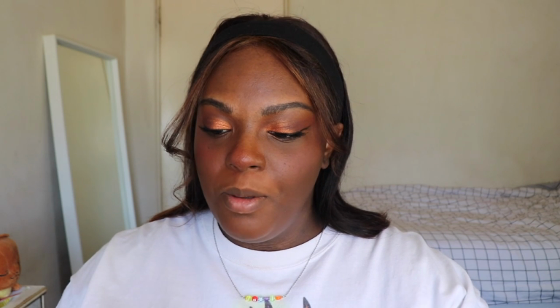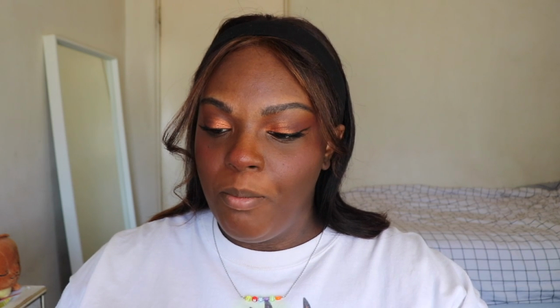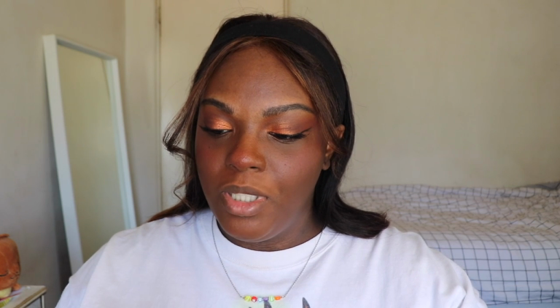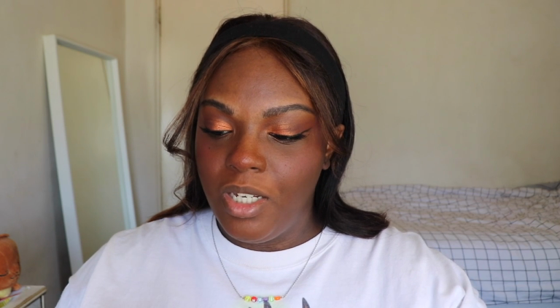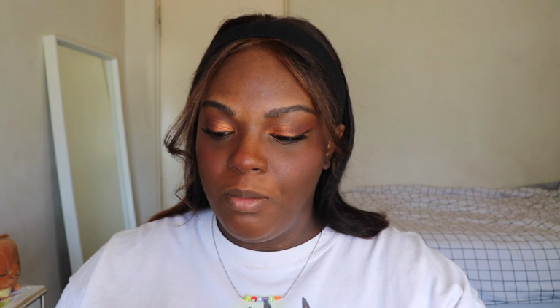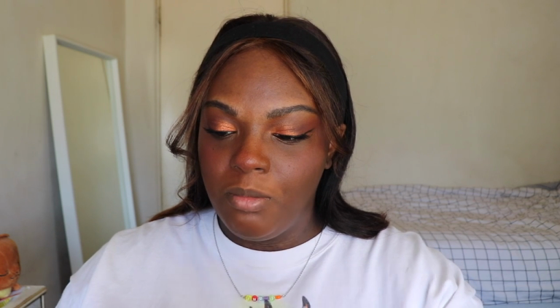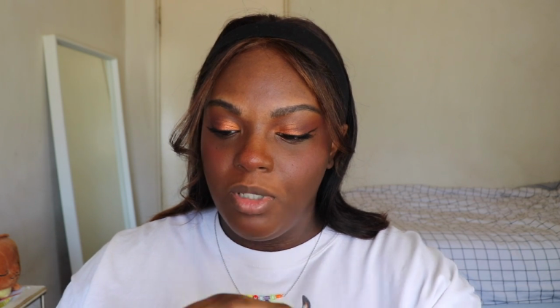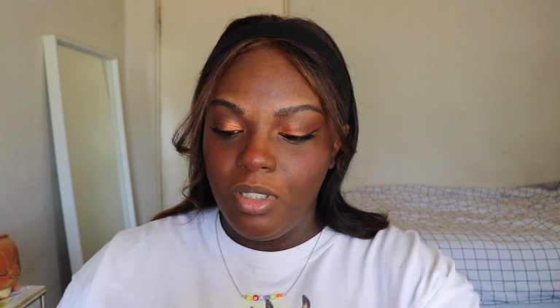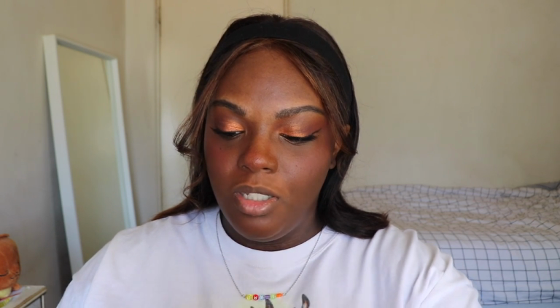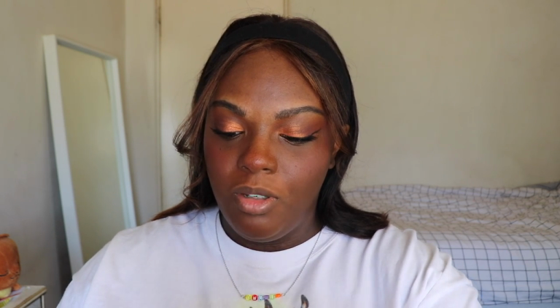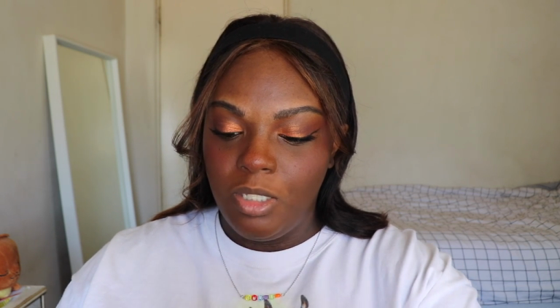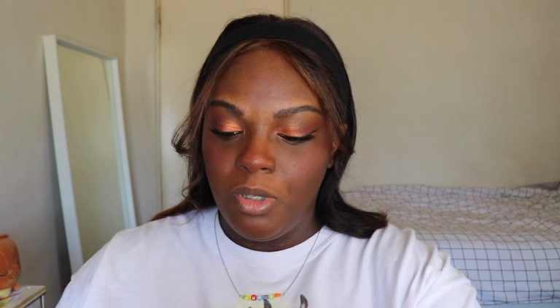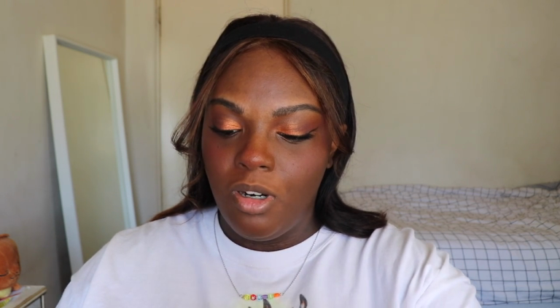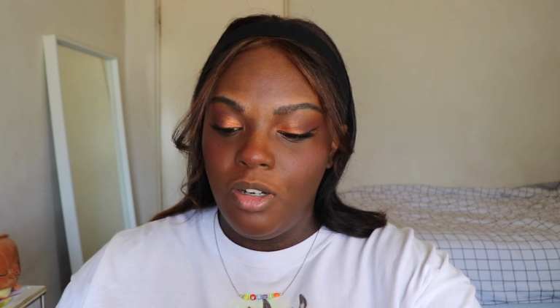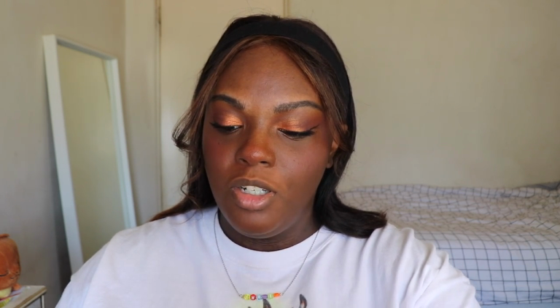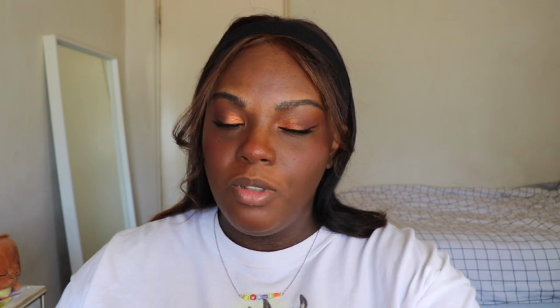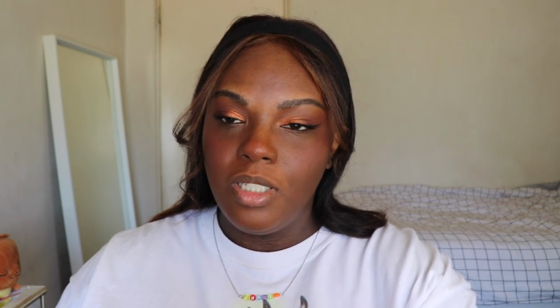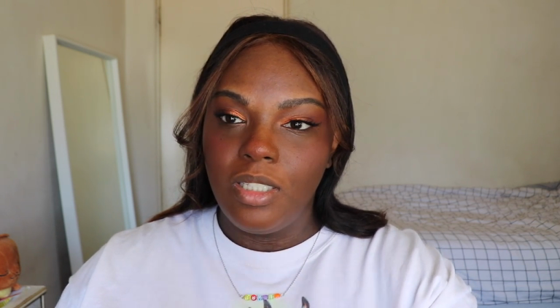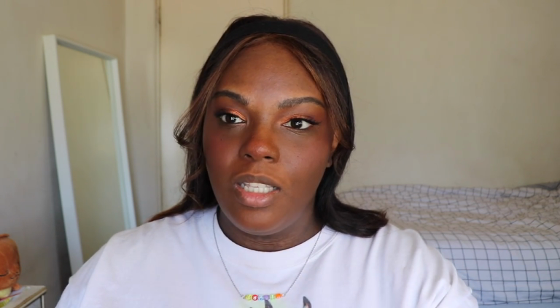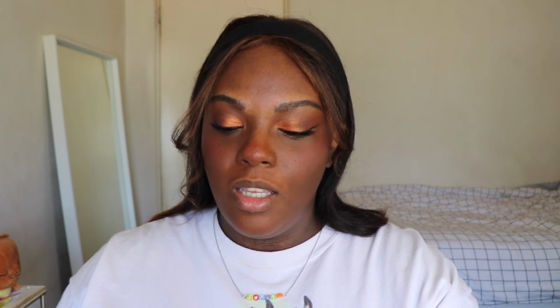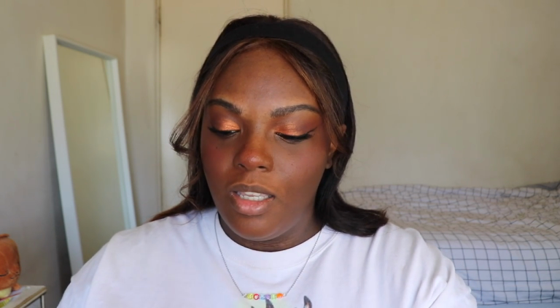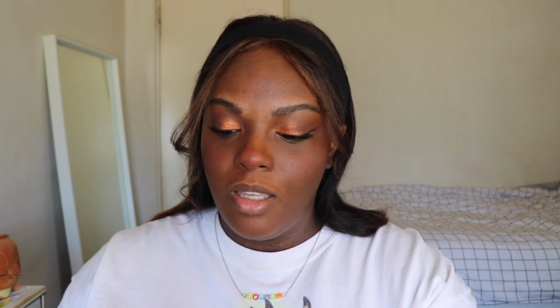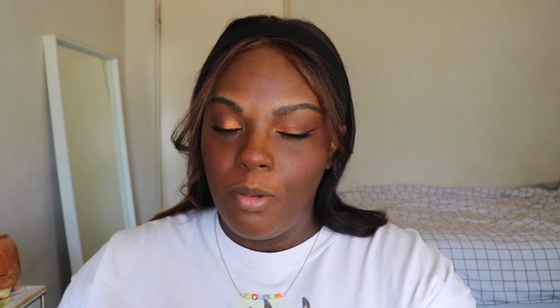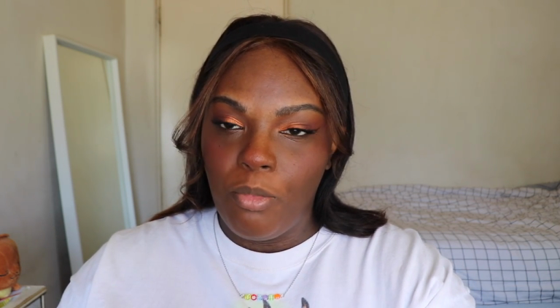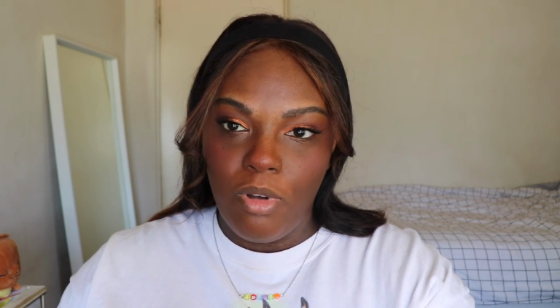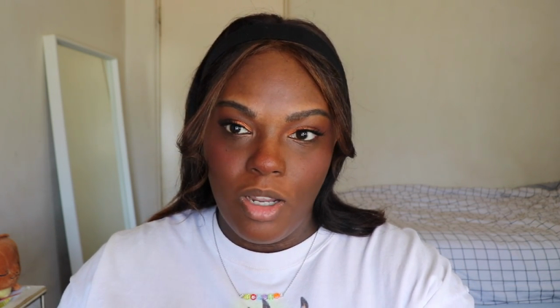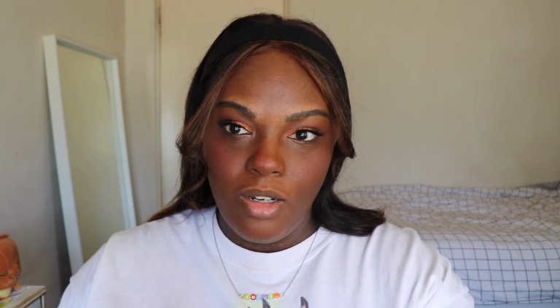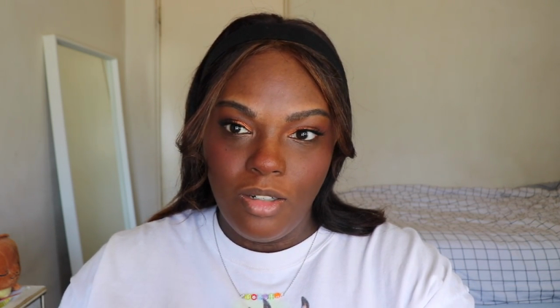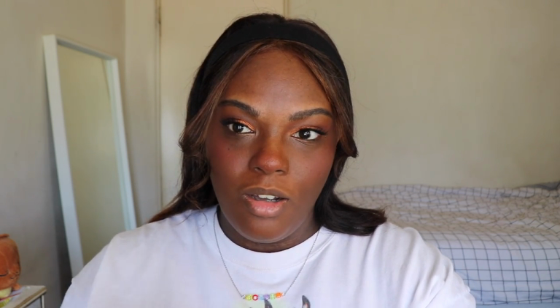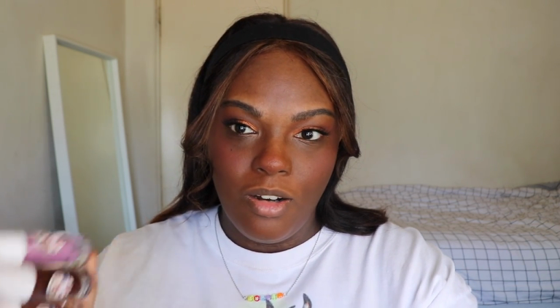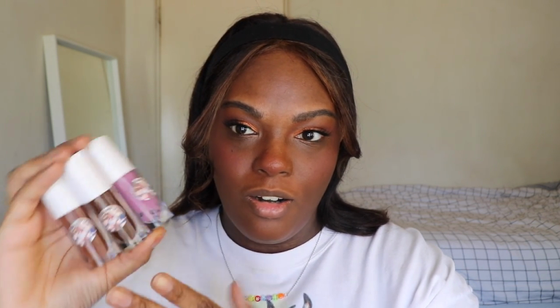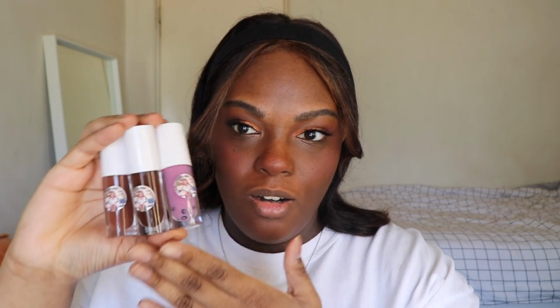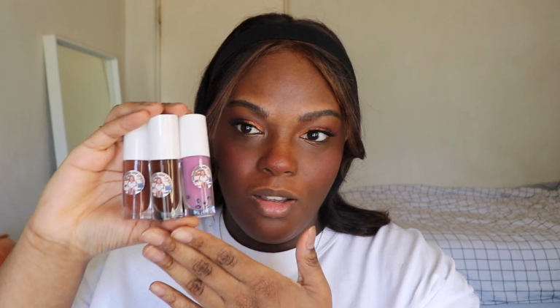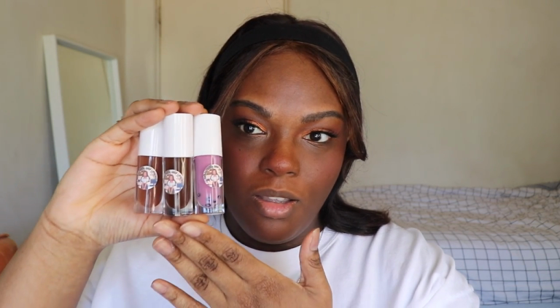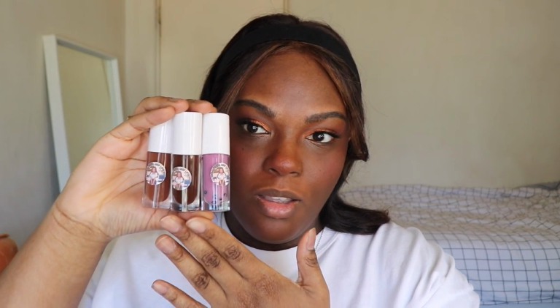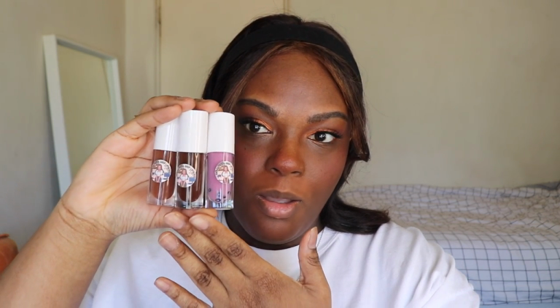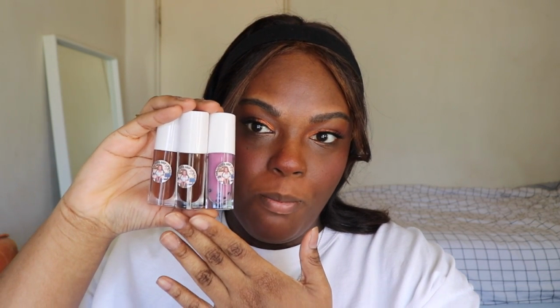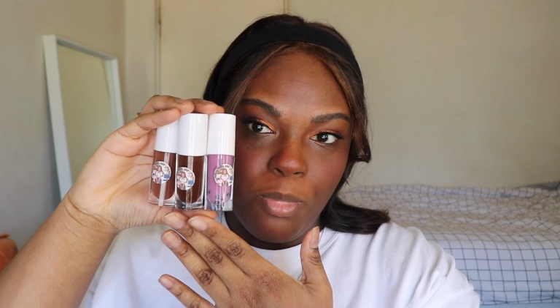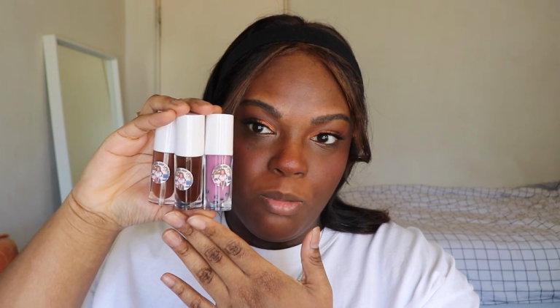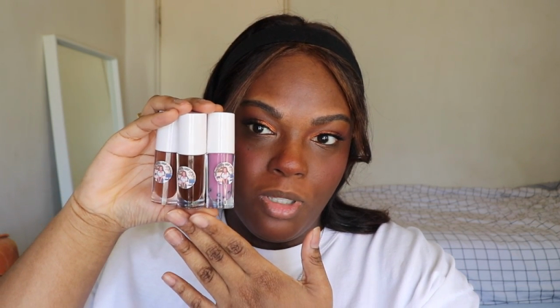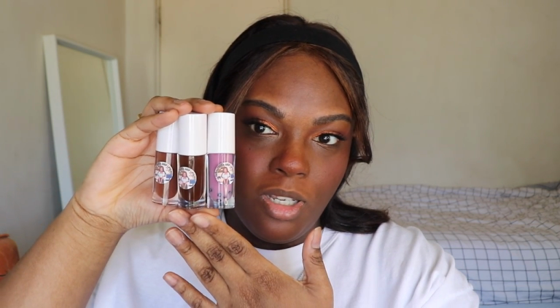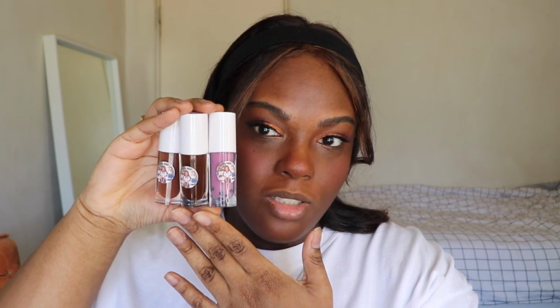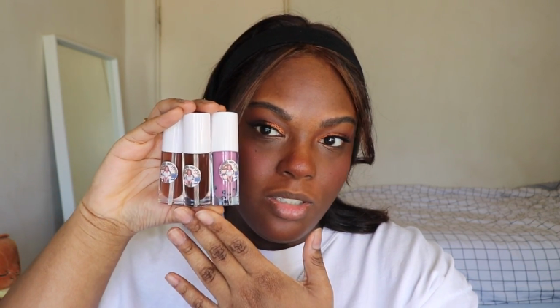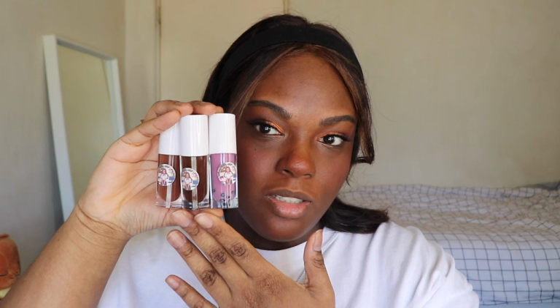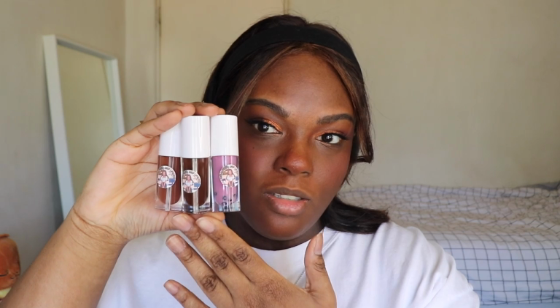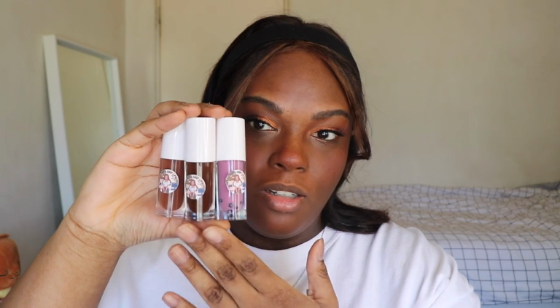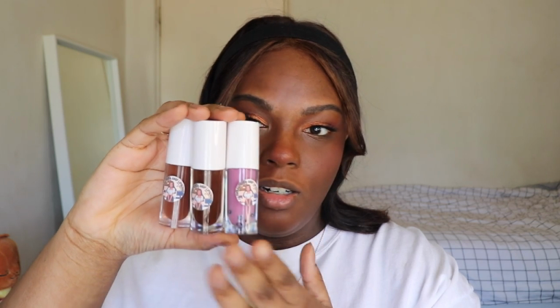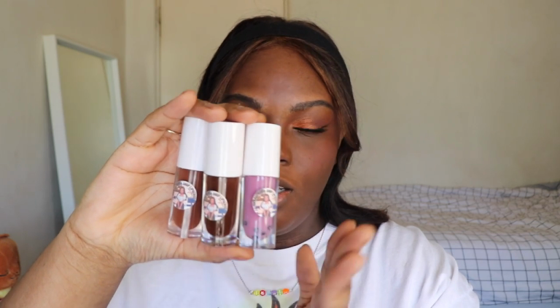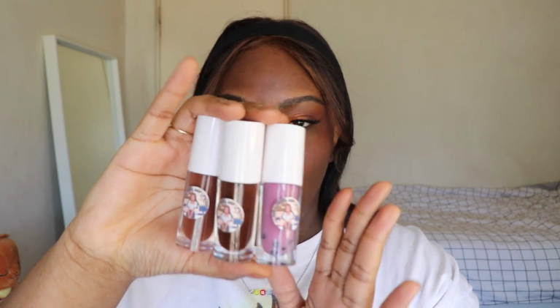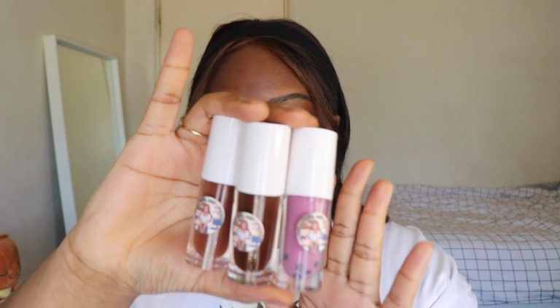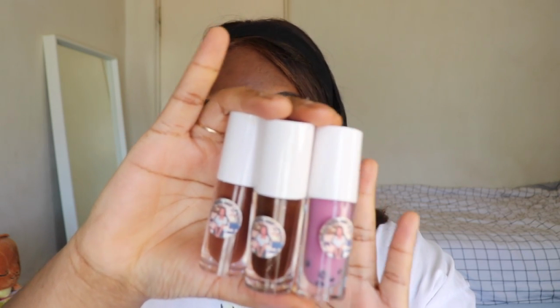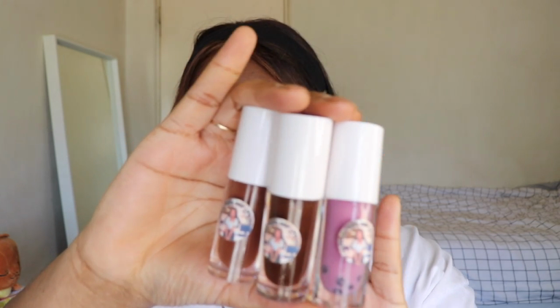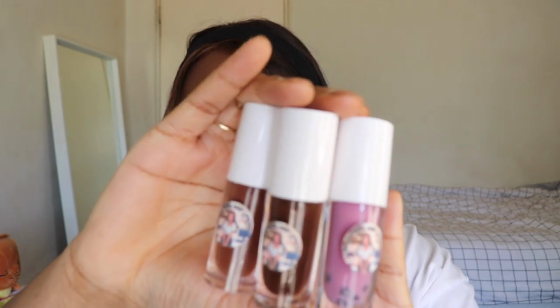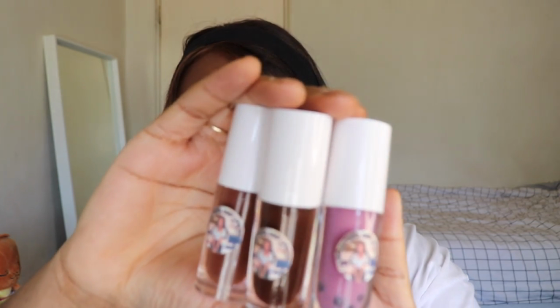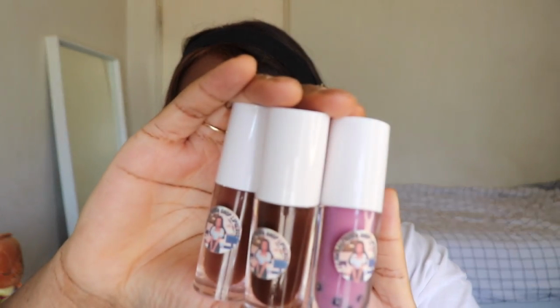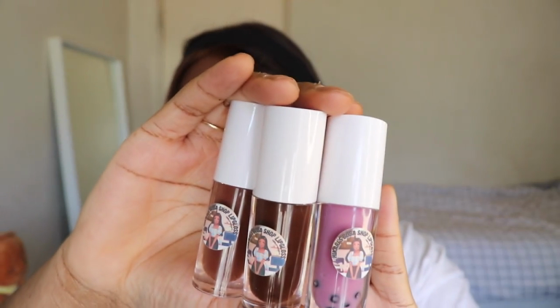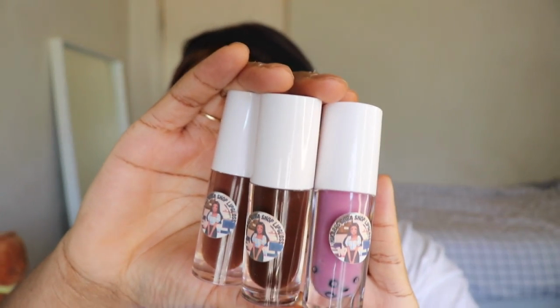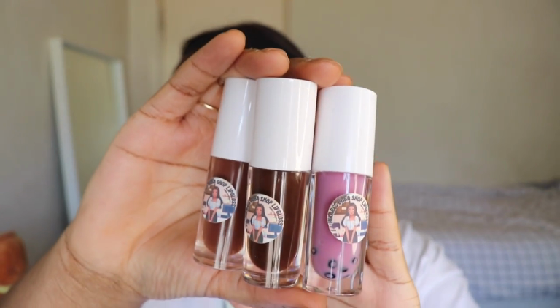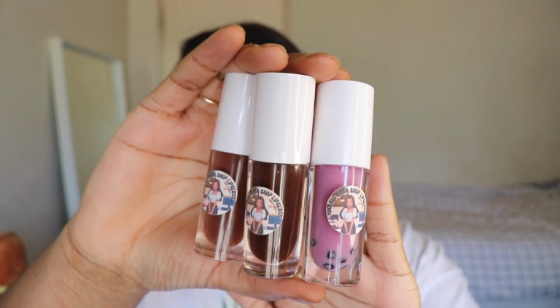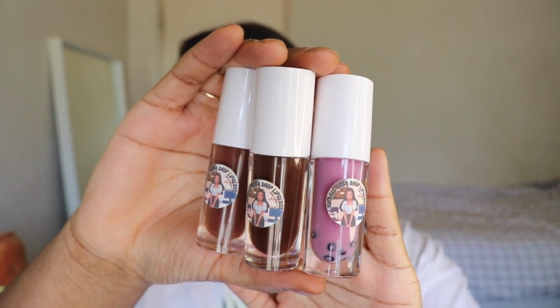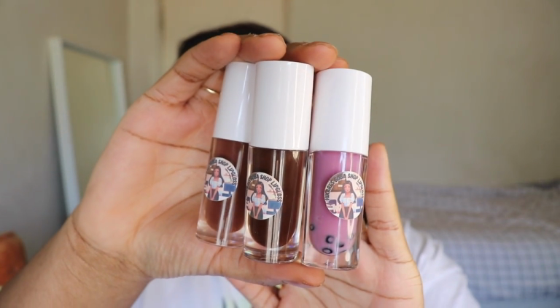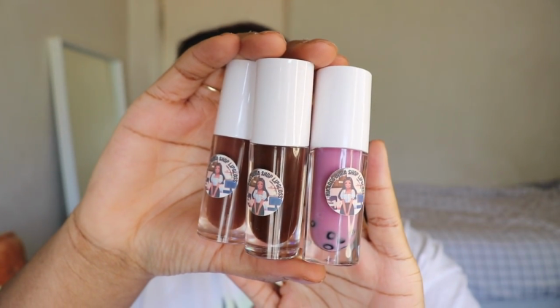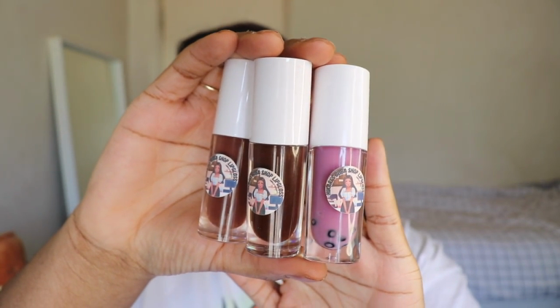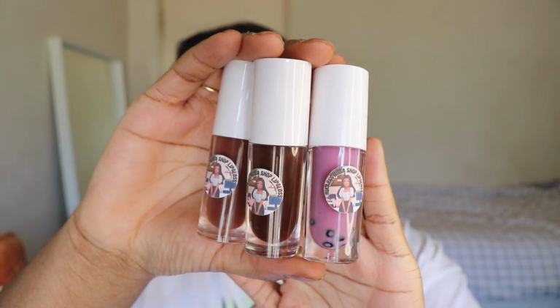But today I'm going to be telling you guys about our newest product, our boba glosses. This is our Kintai's boba shop lip glosses.